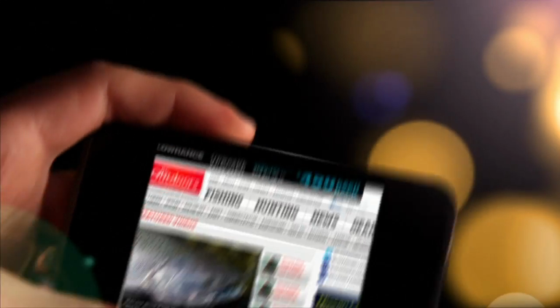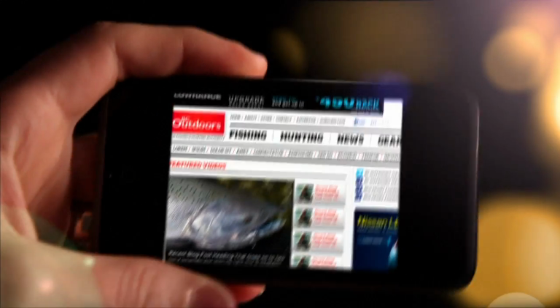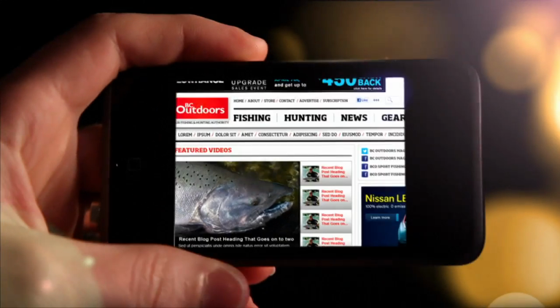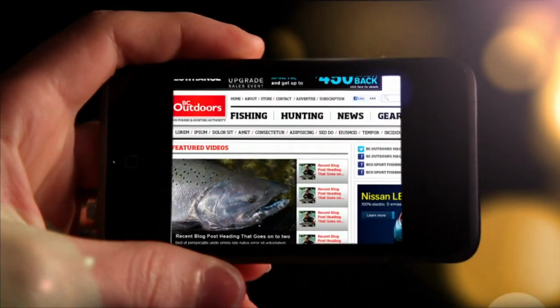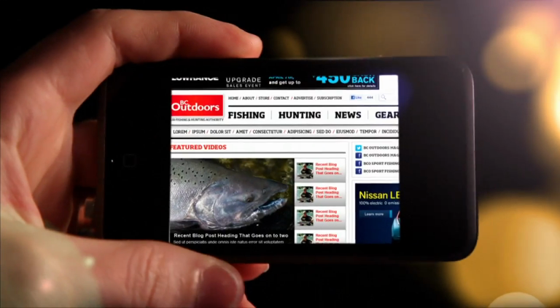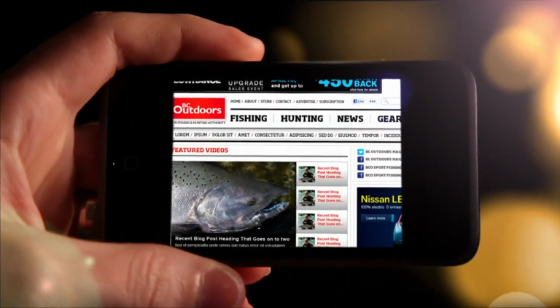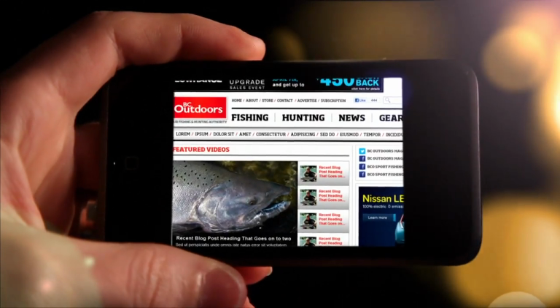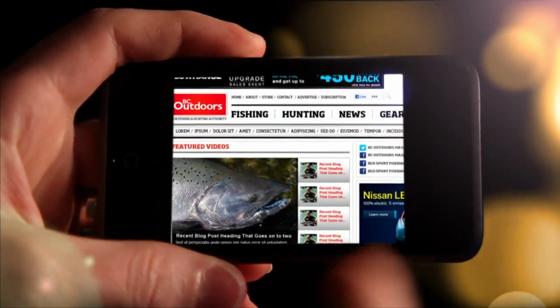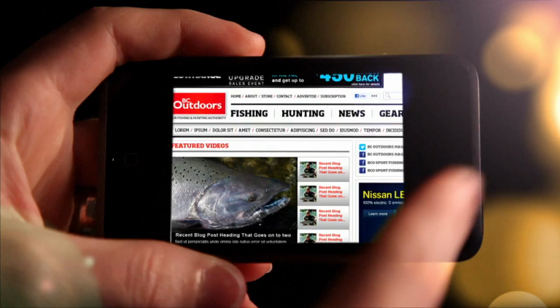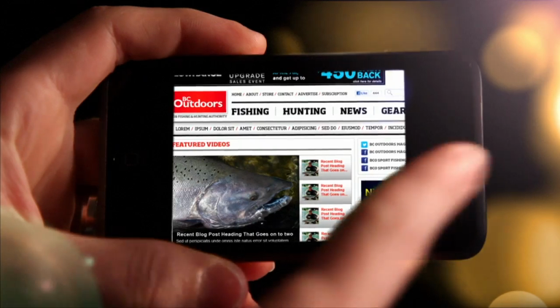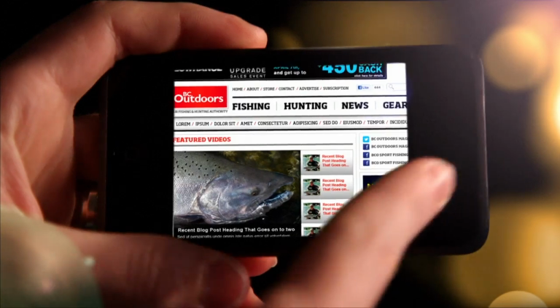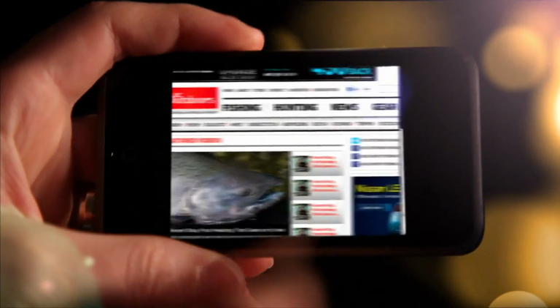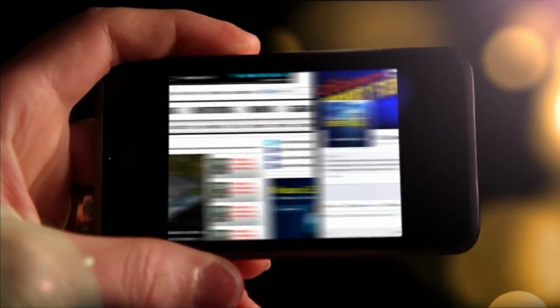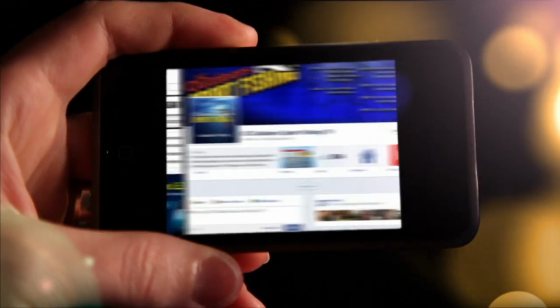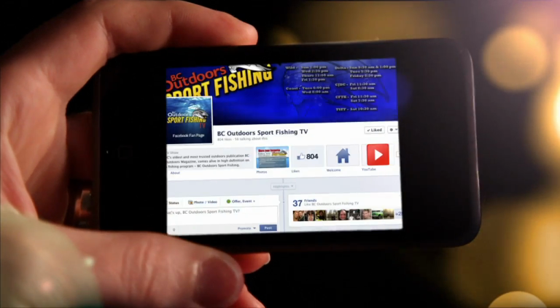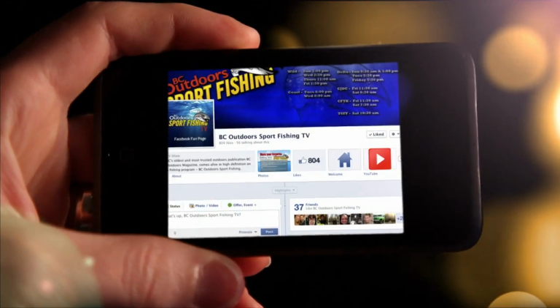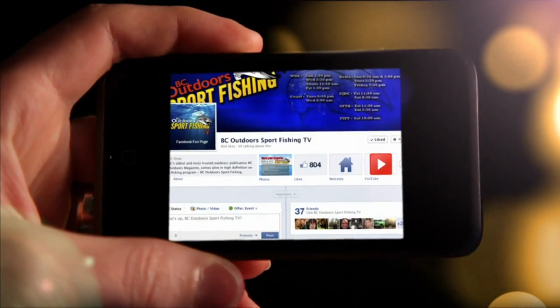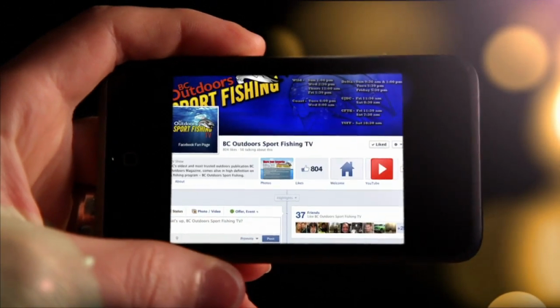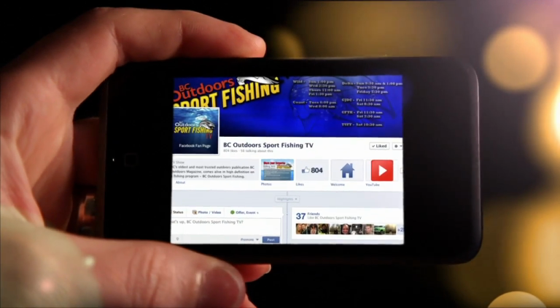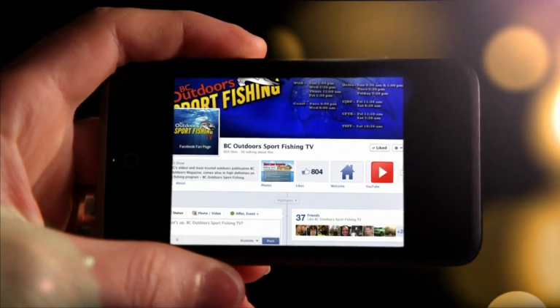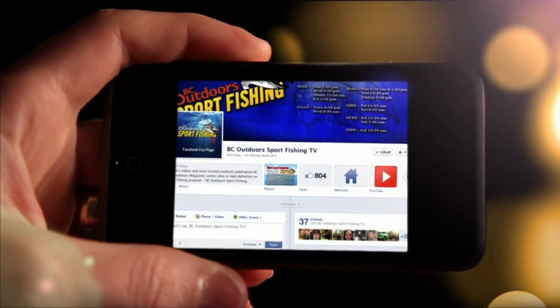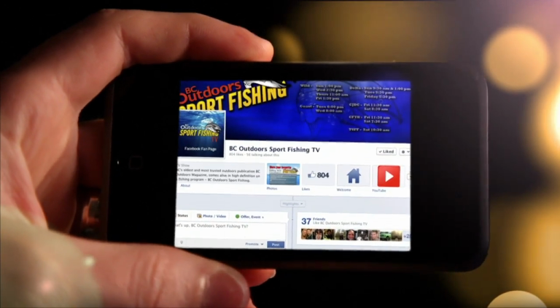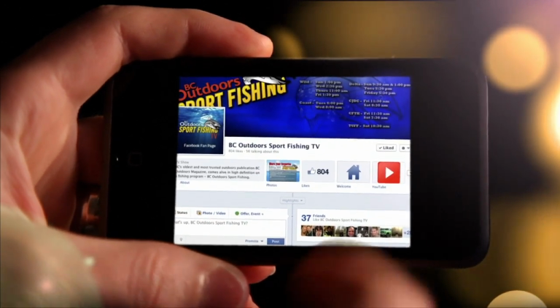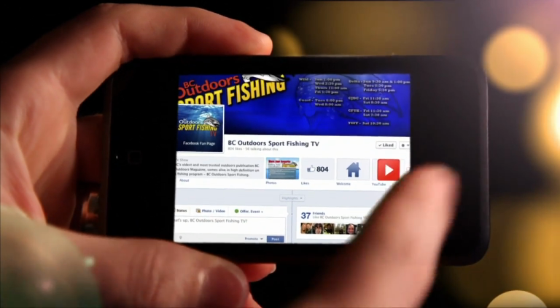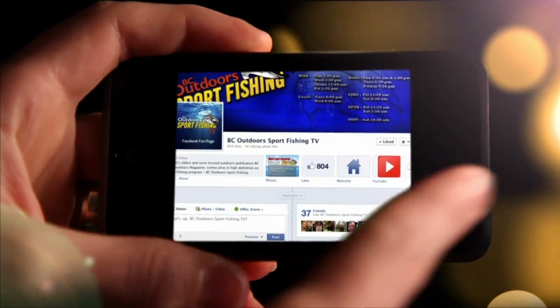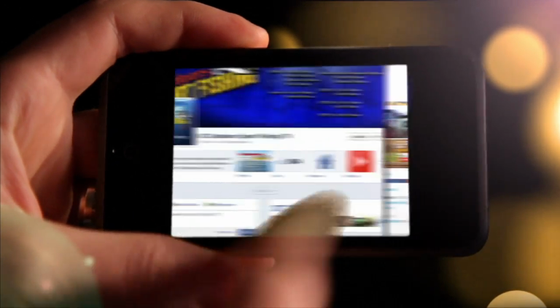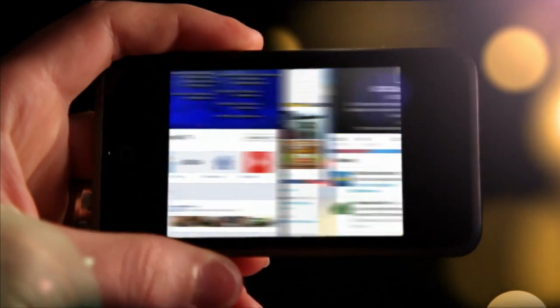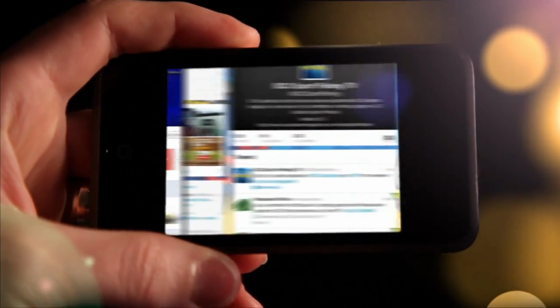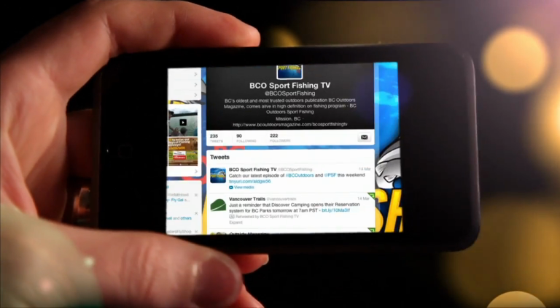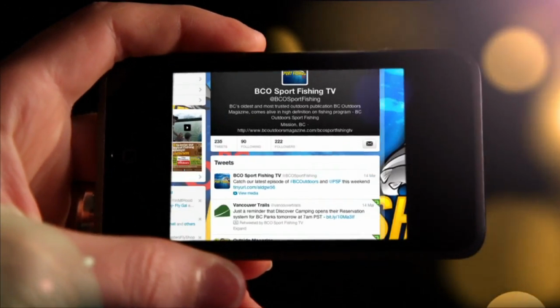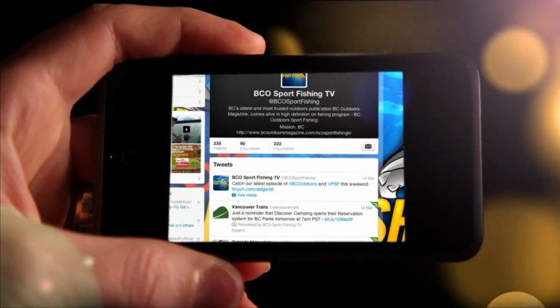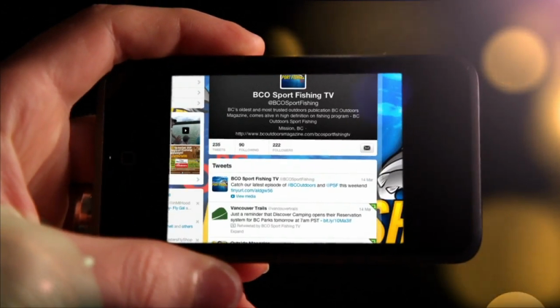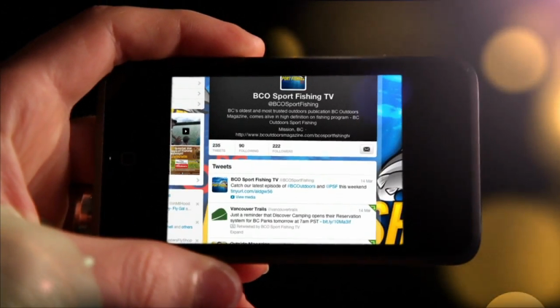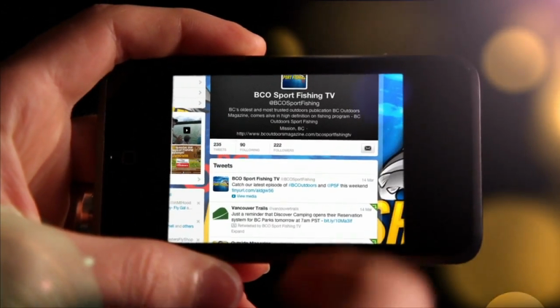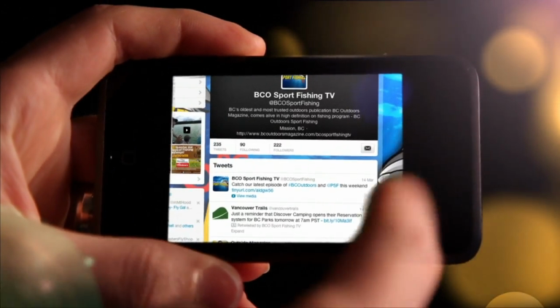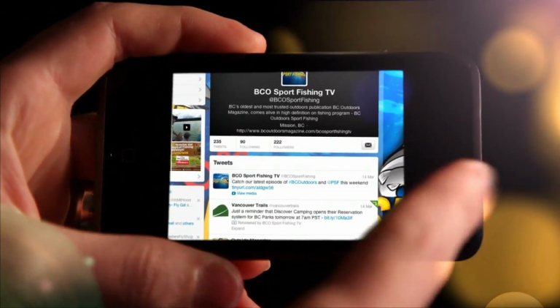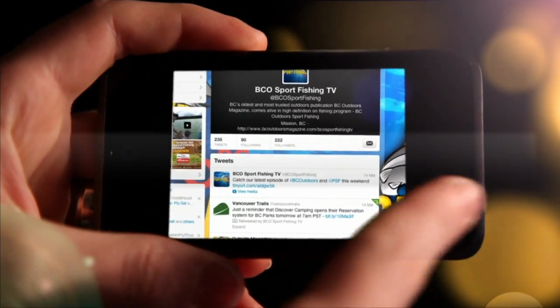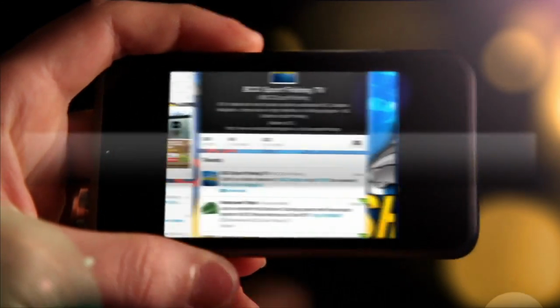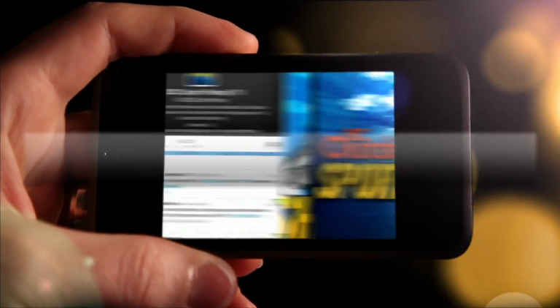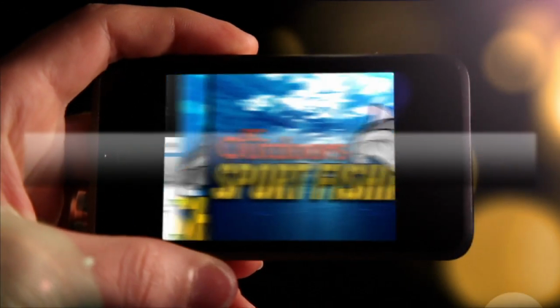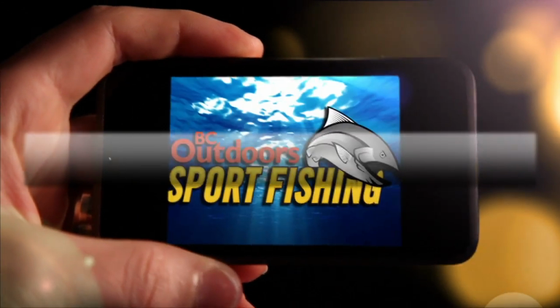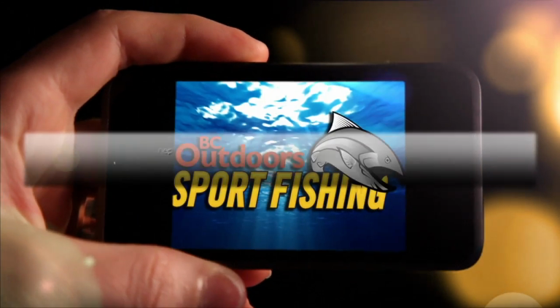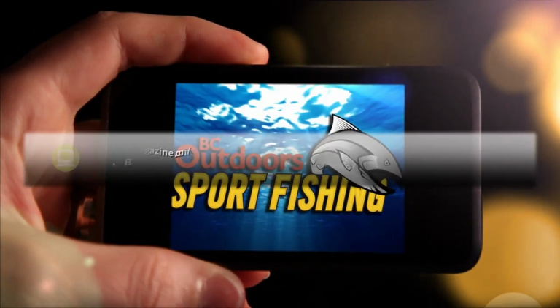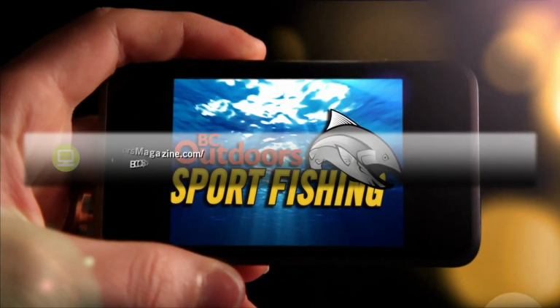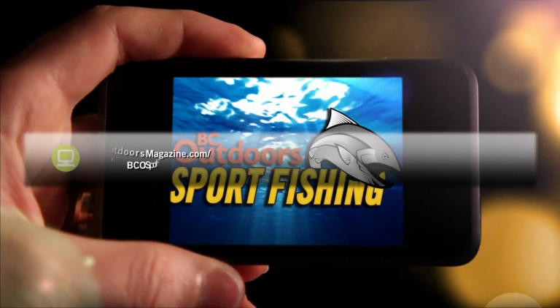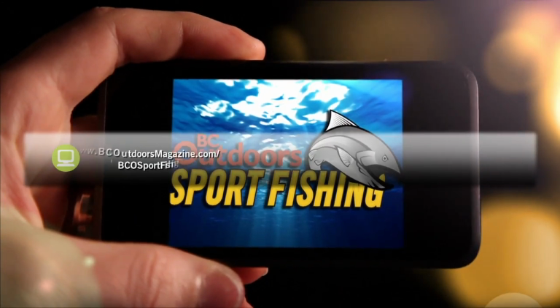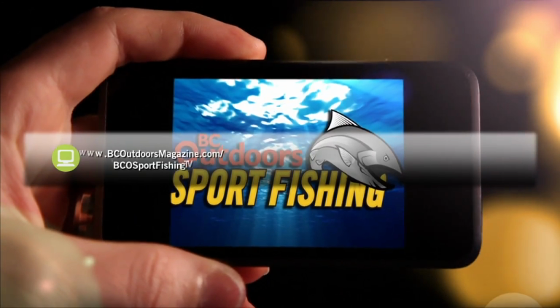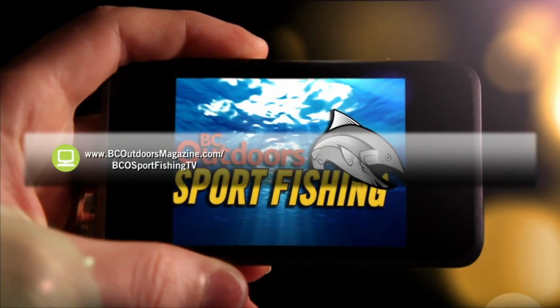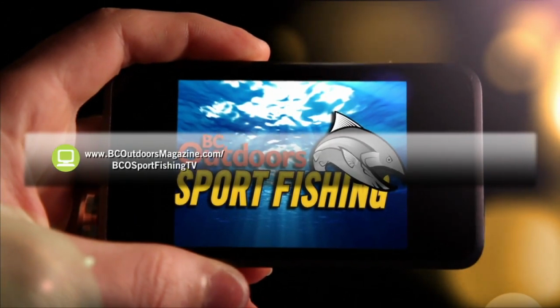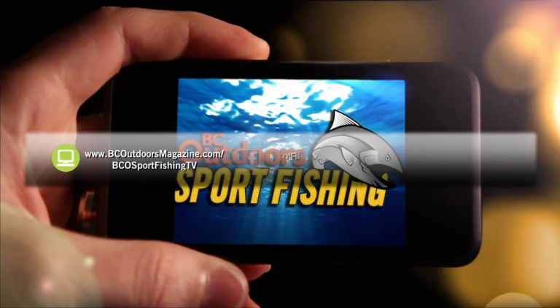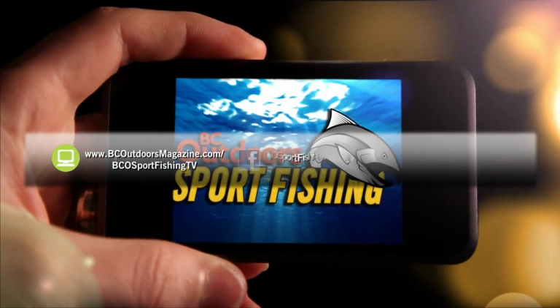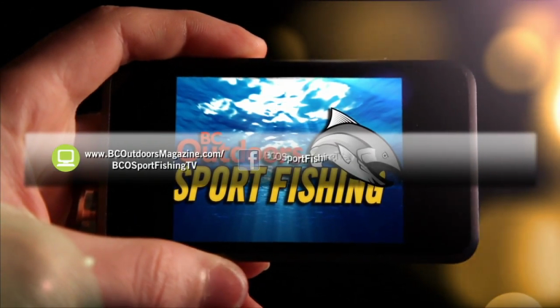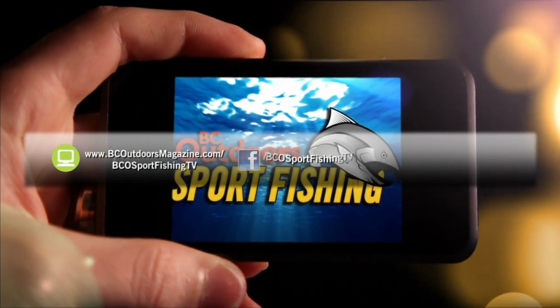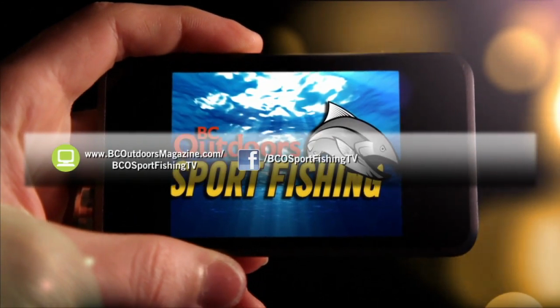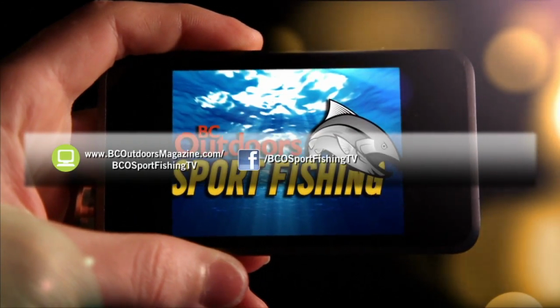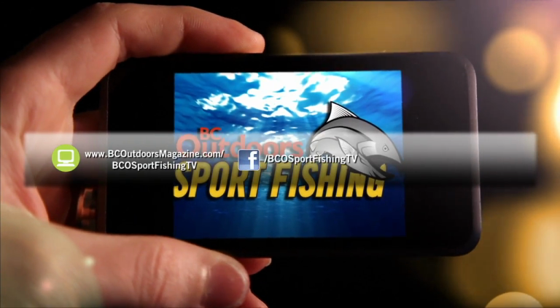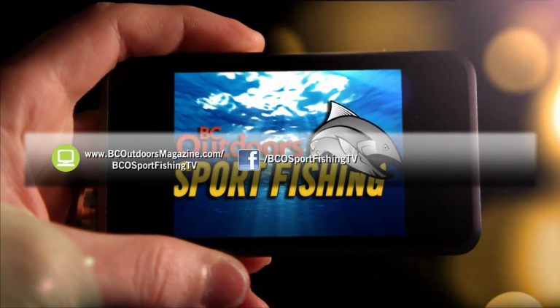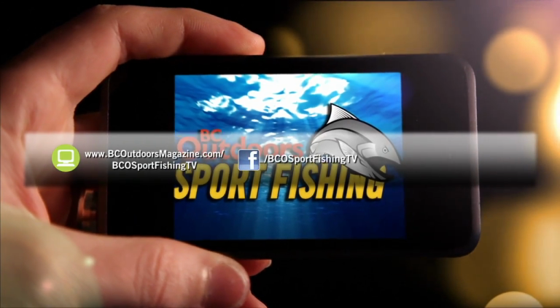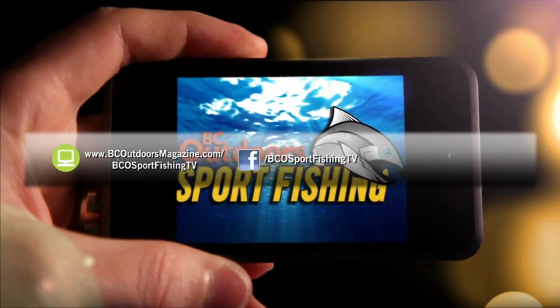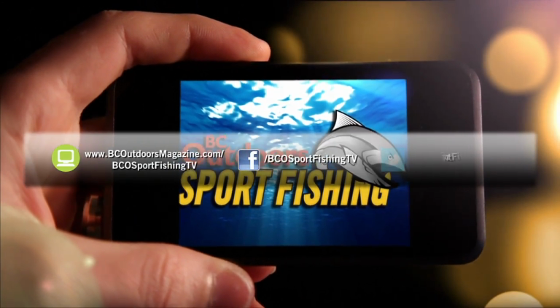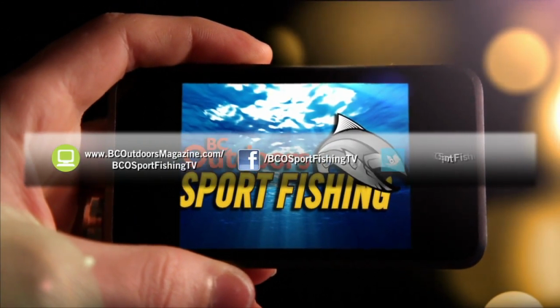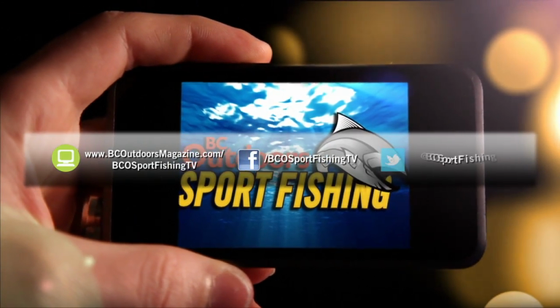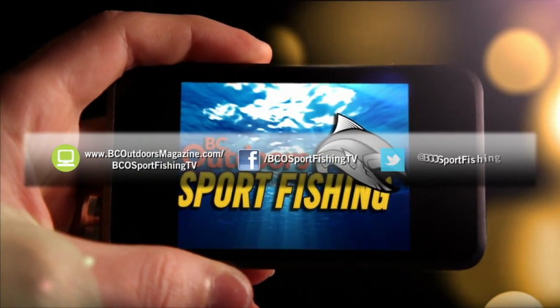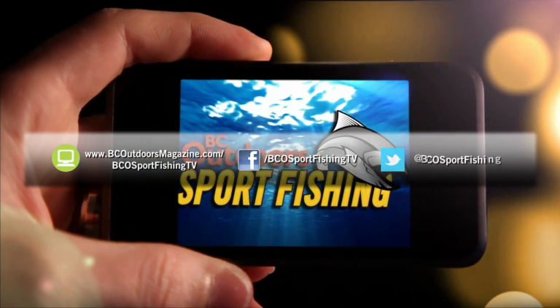Stay connected with BC Outdoor Sport Fishing on the web, on Facebook, and on Twitter.